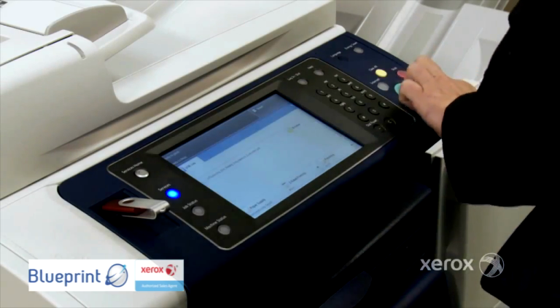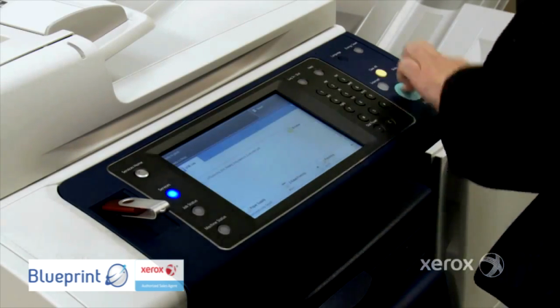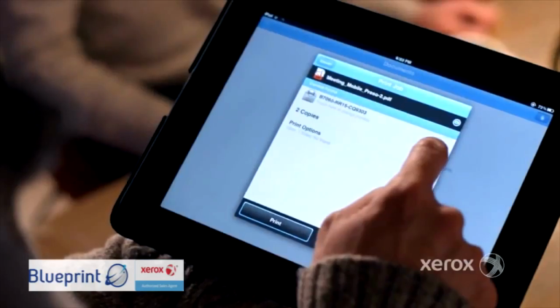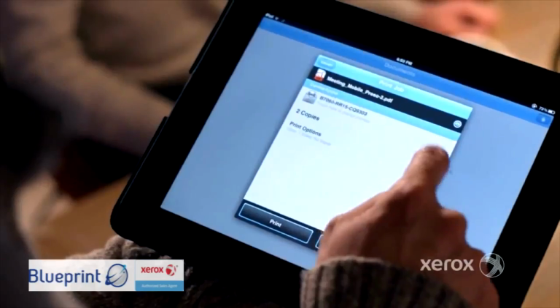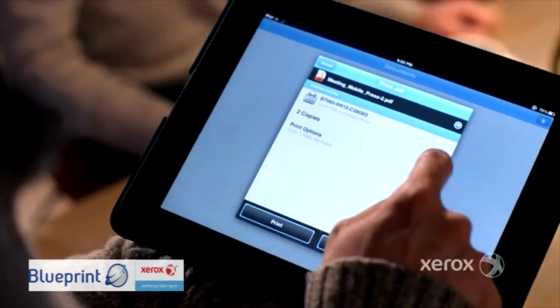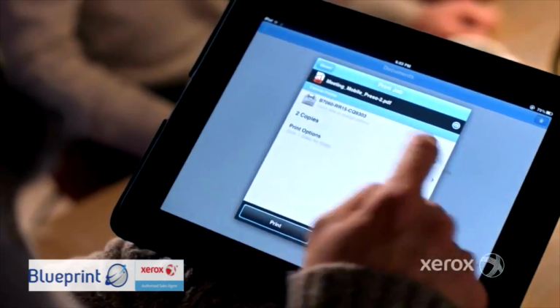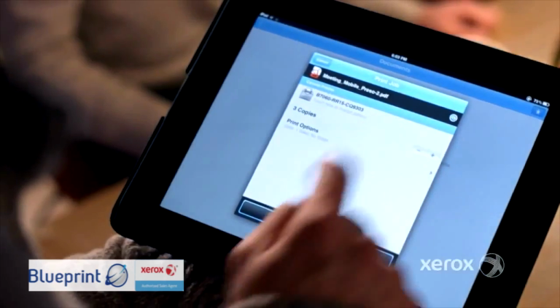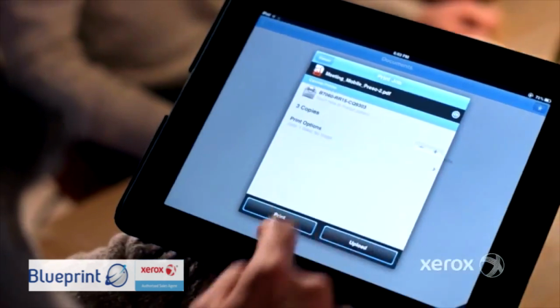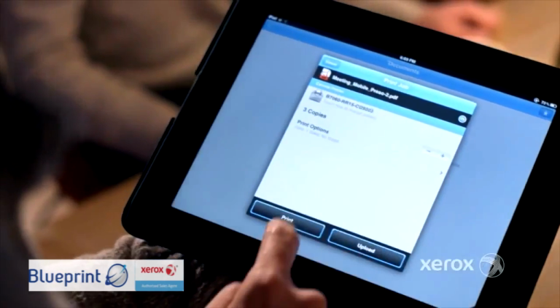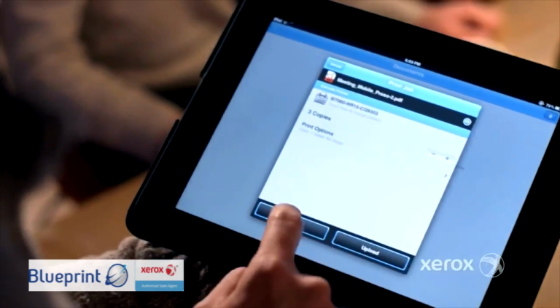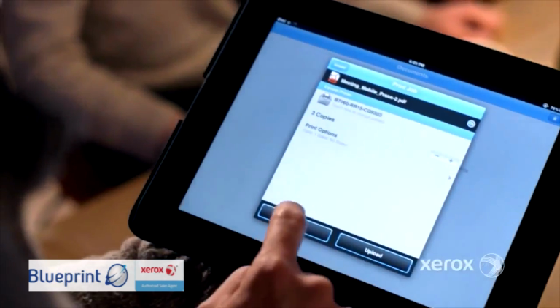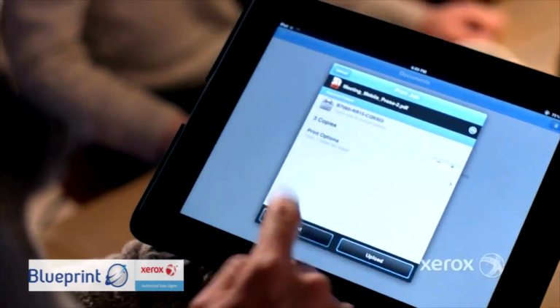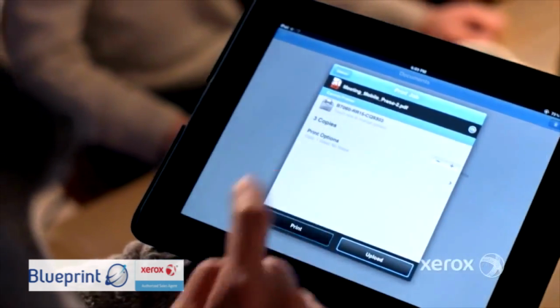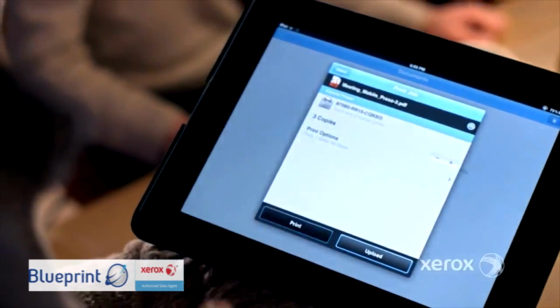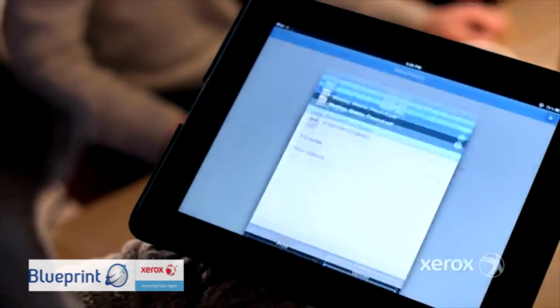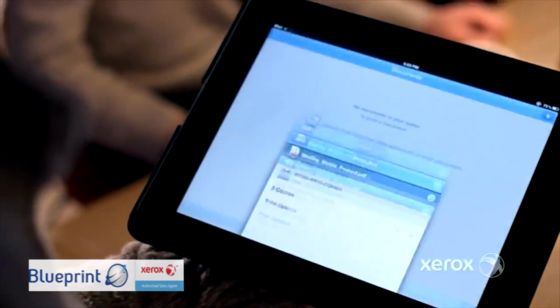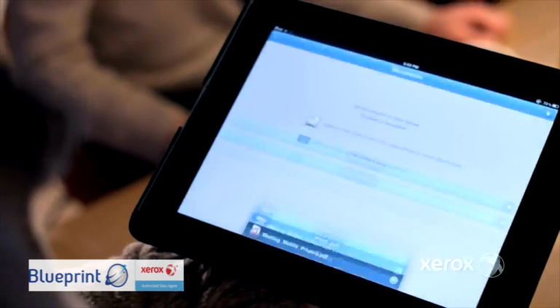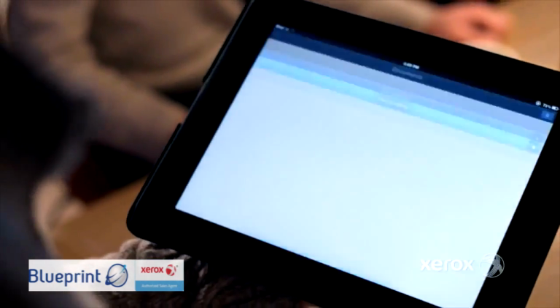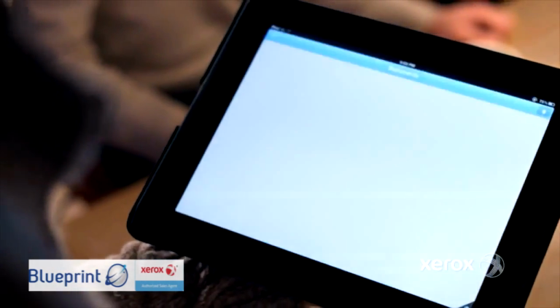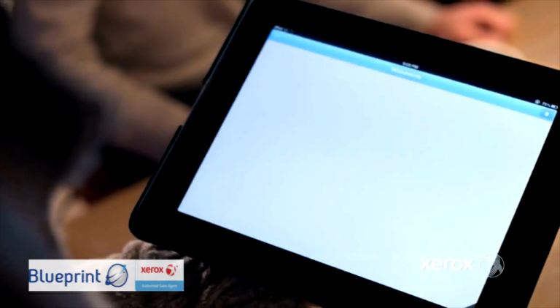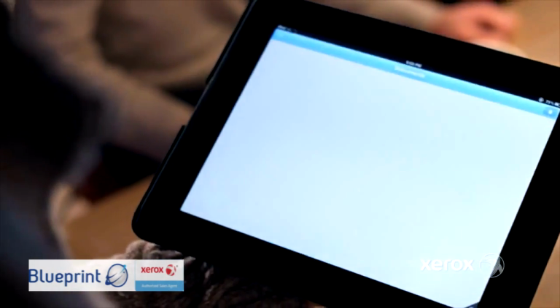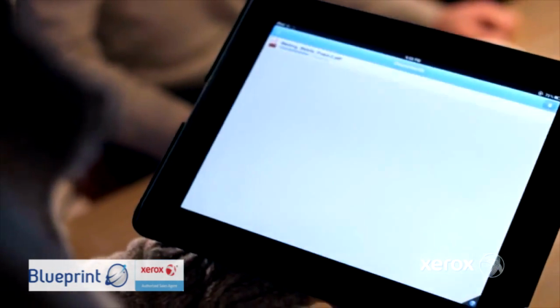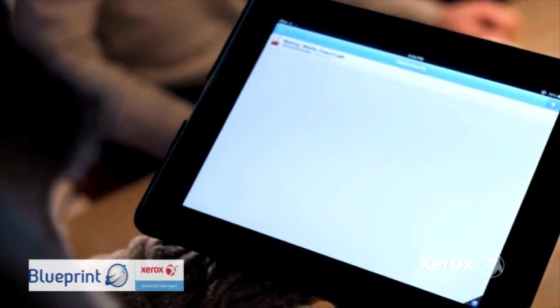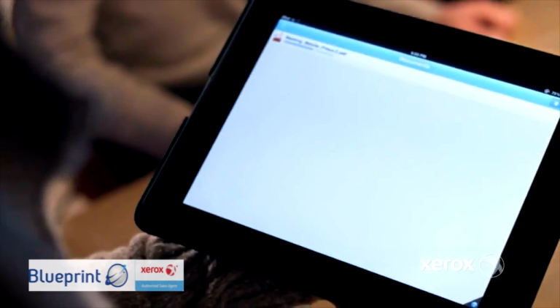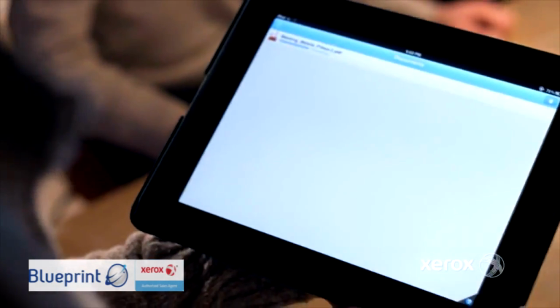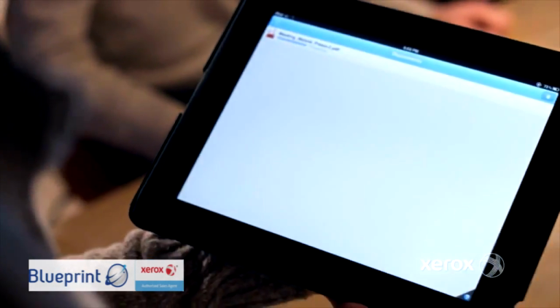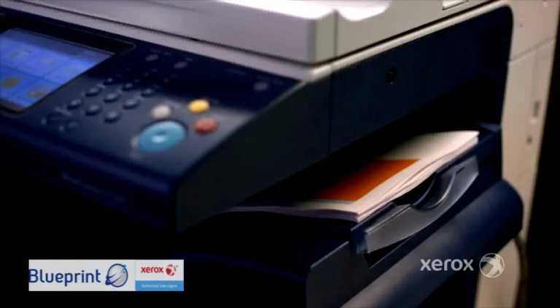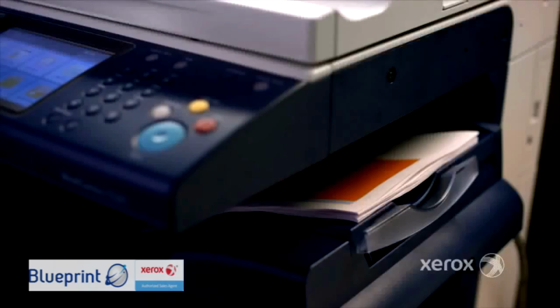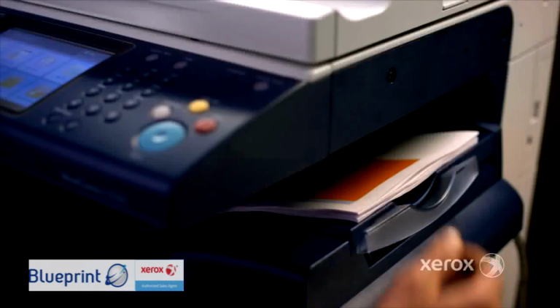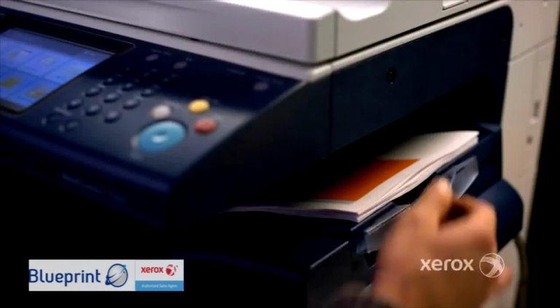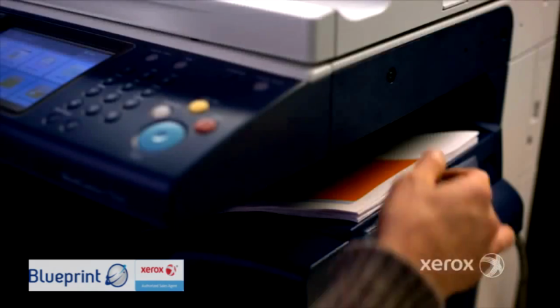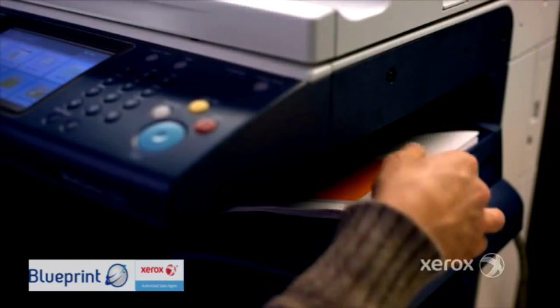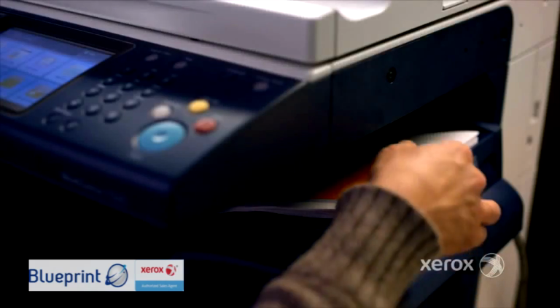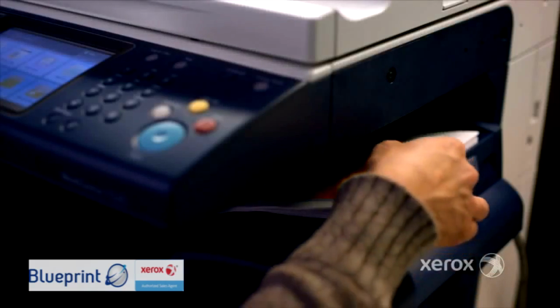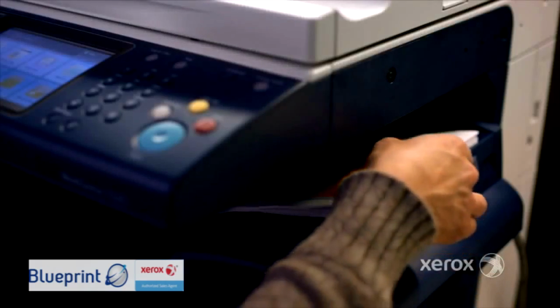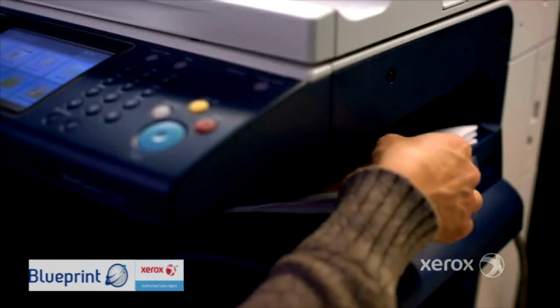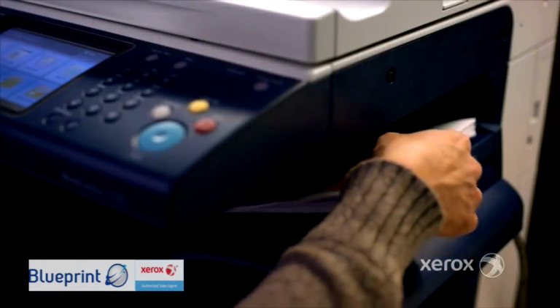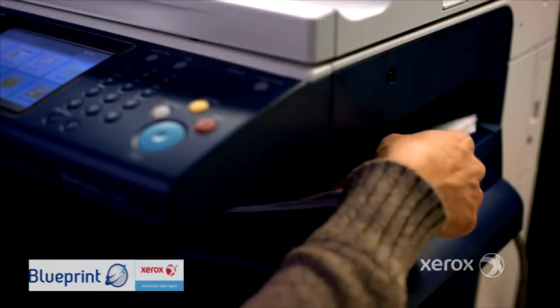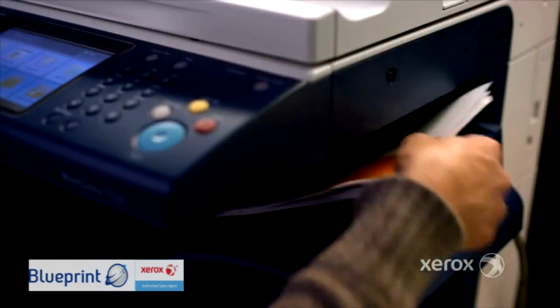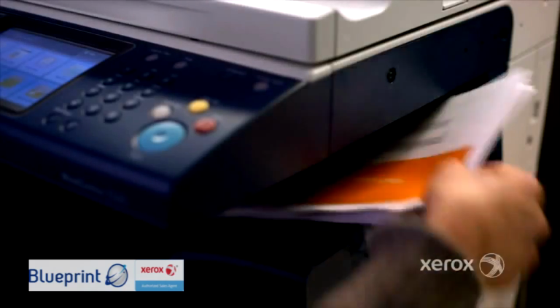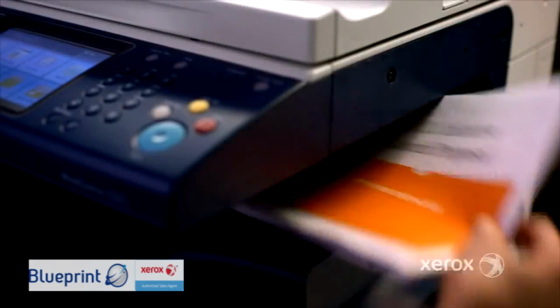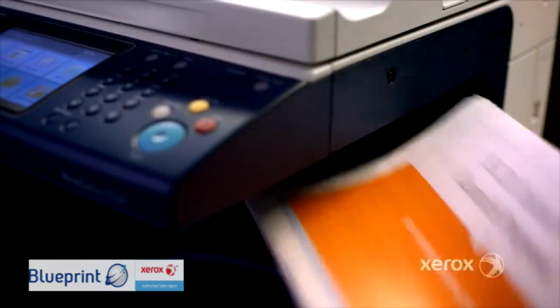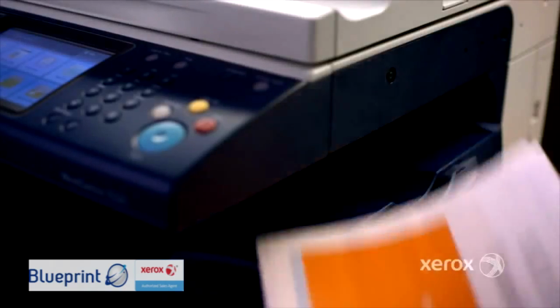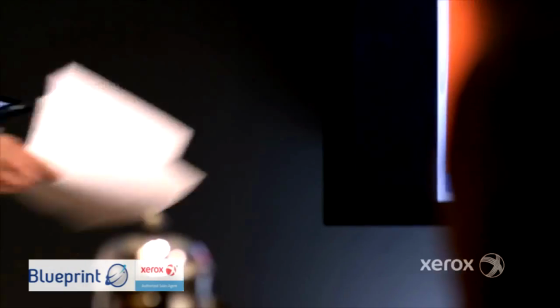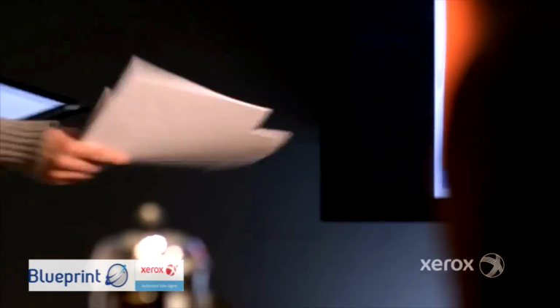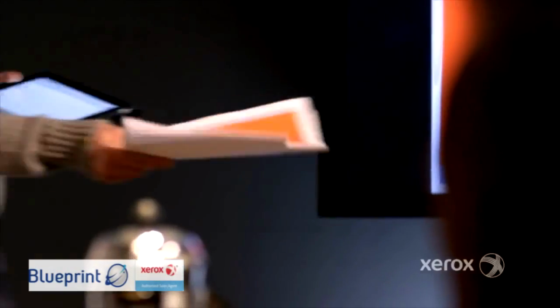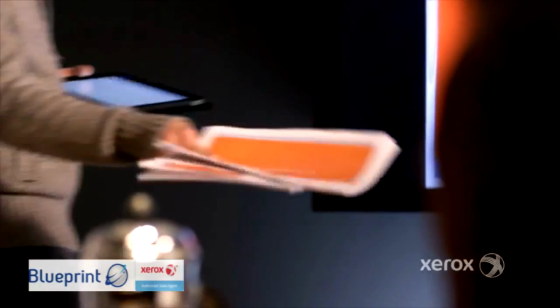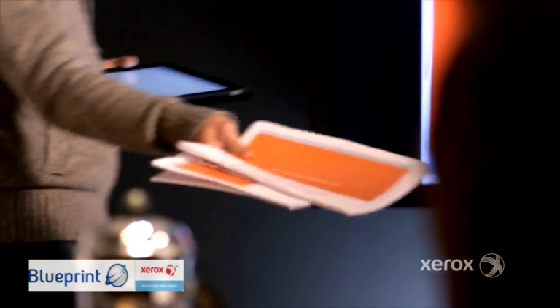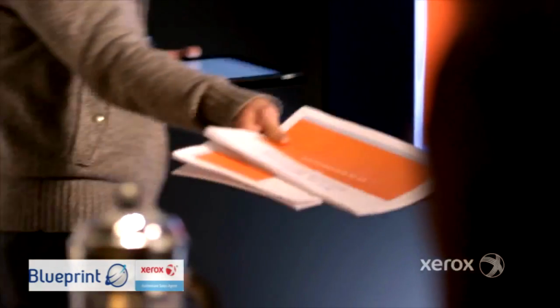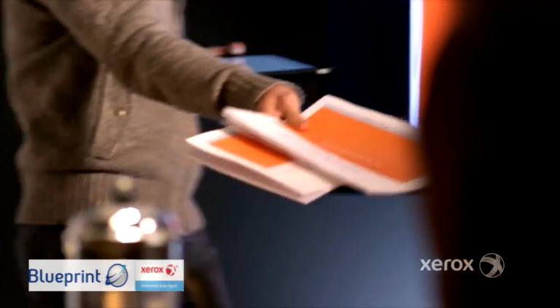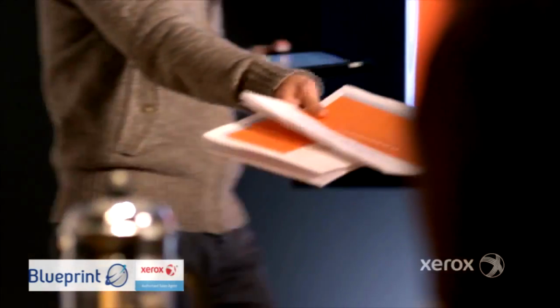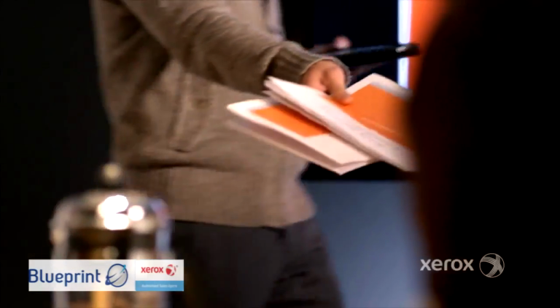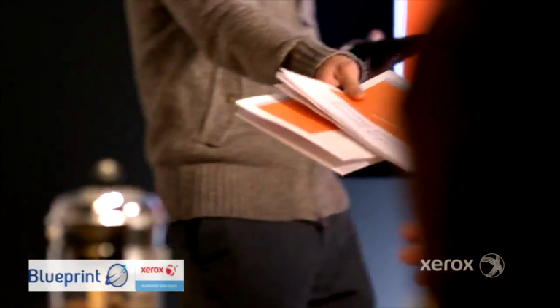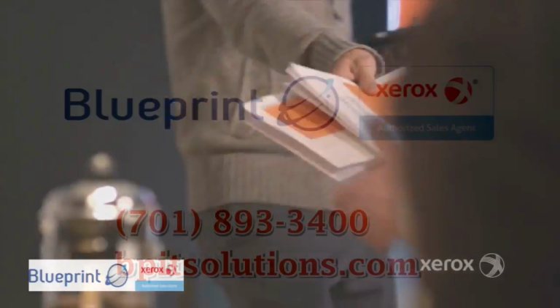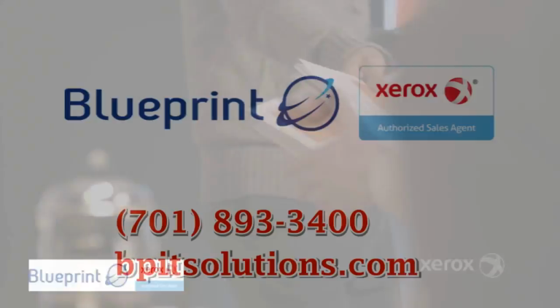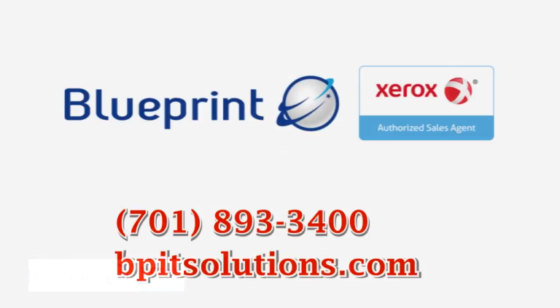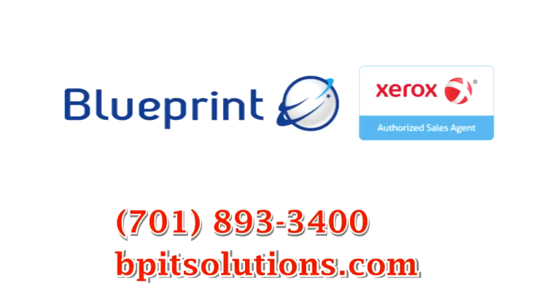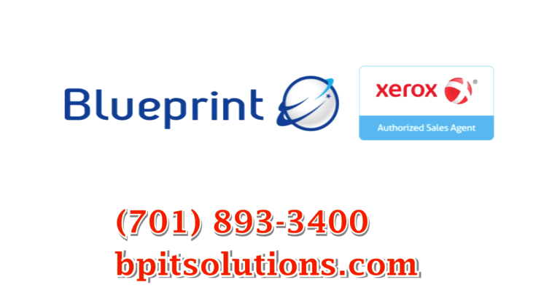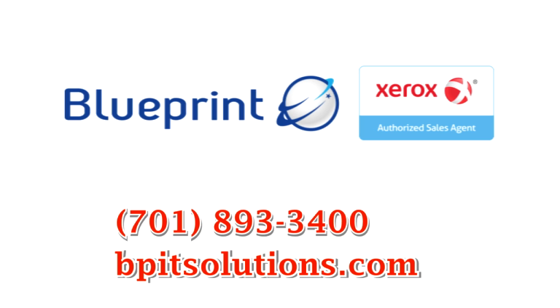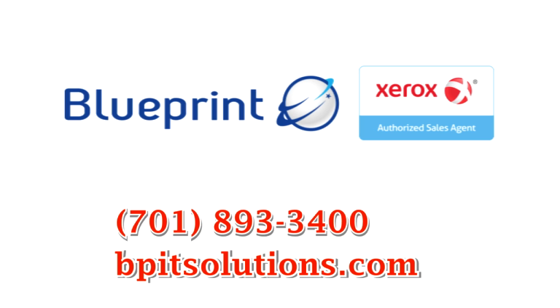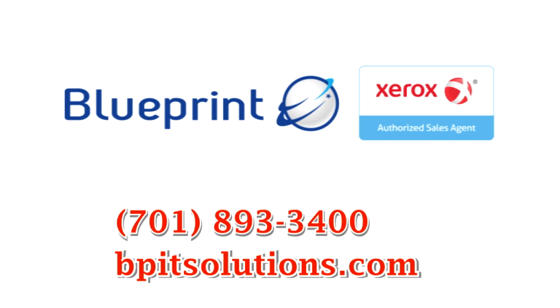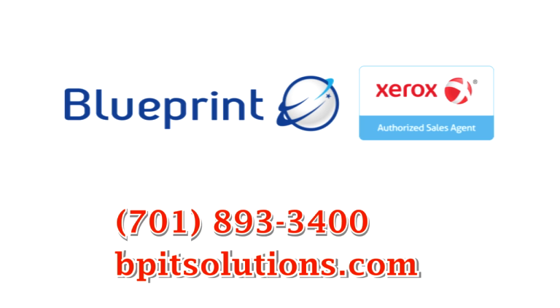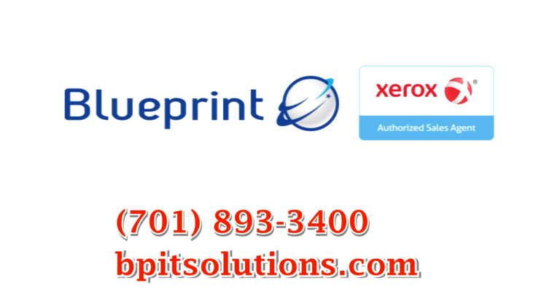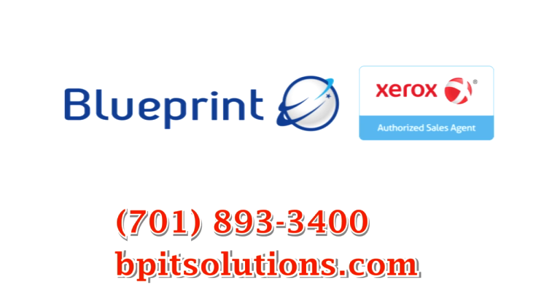Need a document signed but you're not in the office? Need to make last minute changes to a presentation? Have Blueprint show you how today.